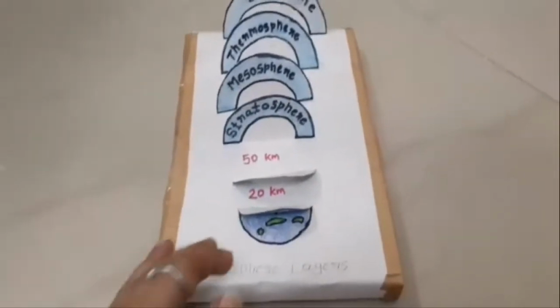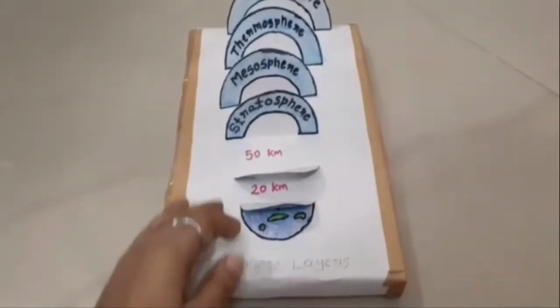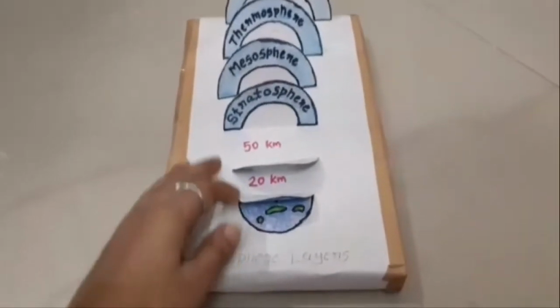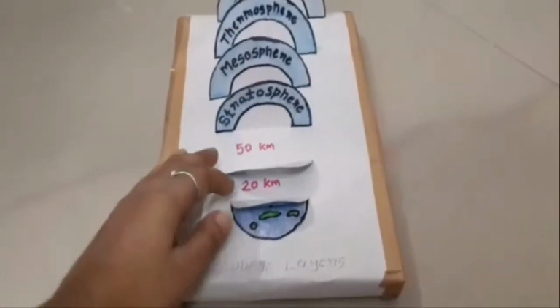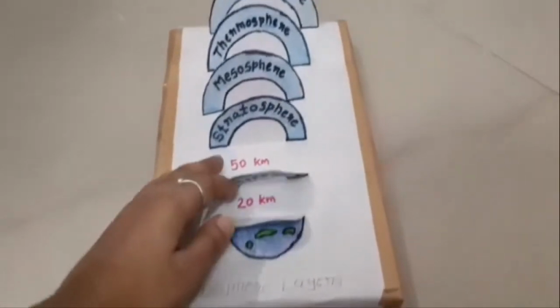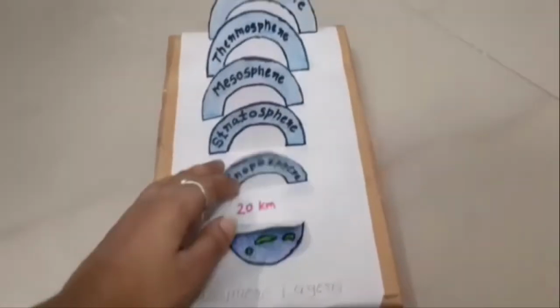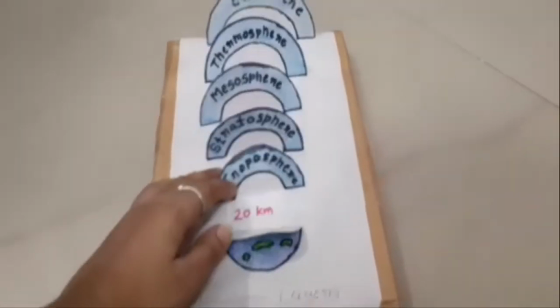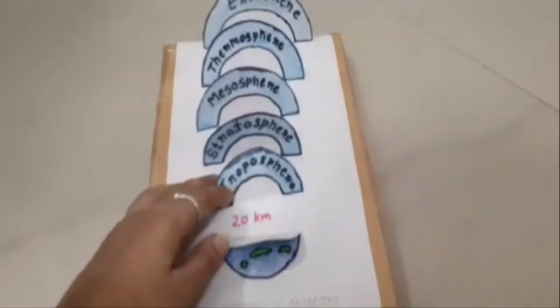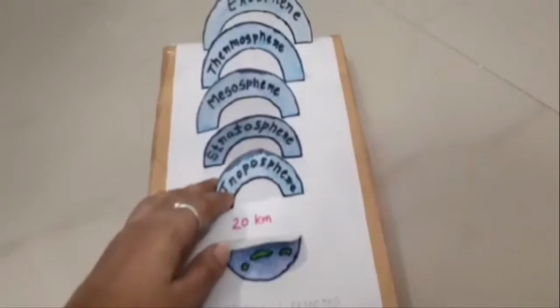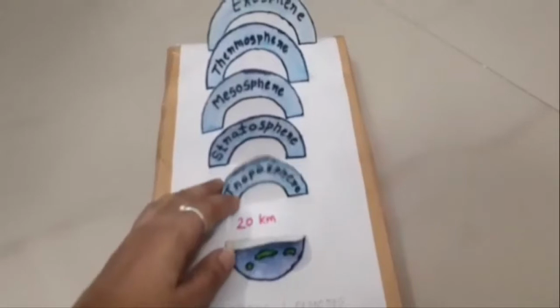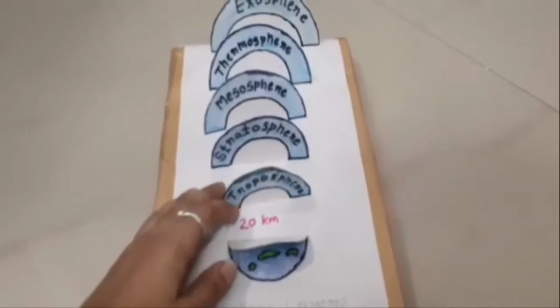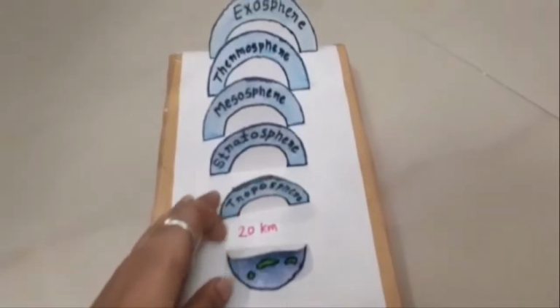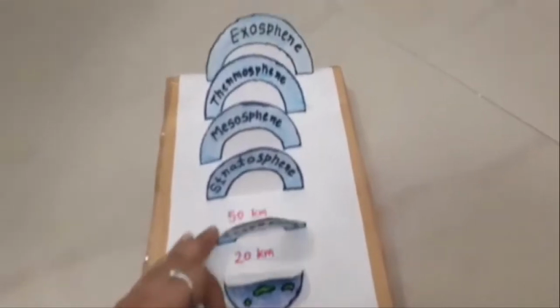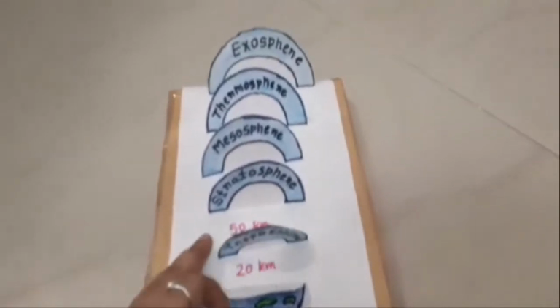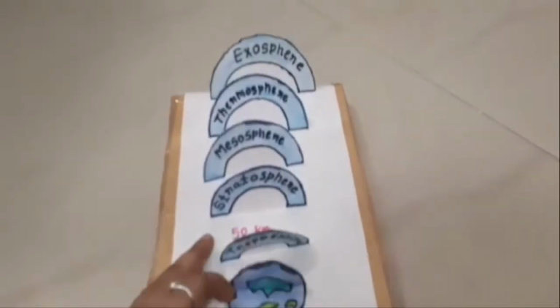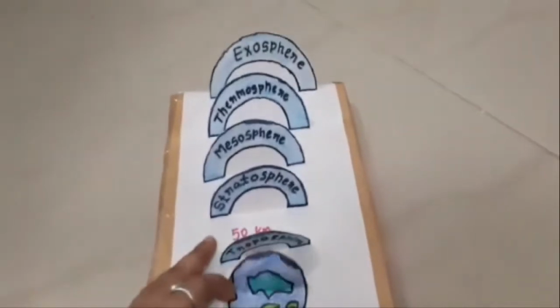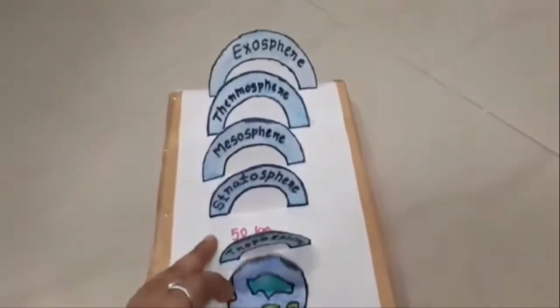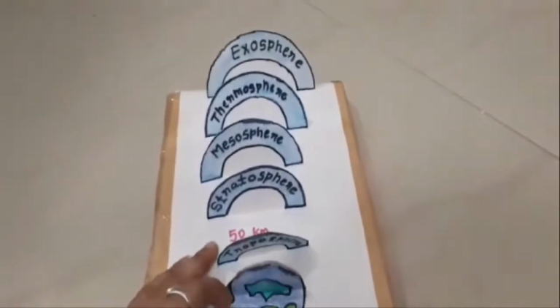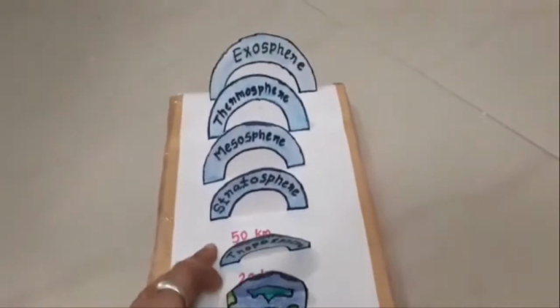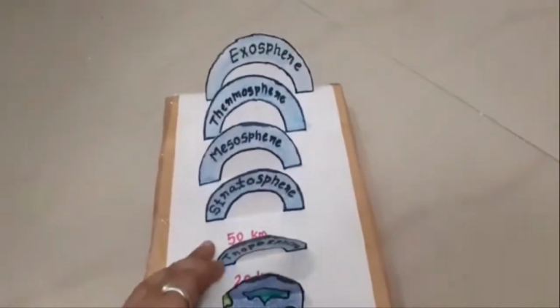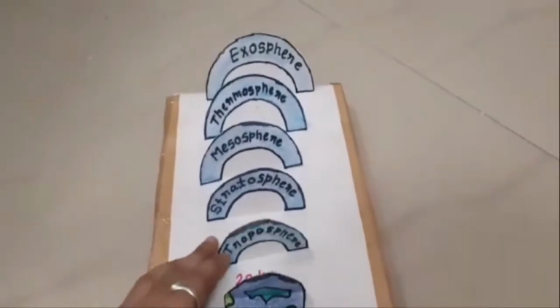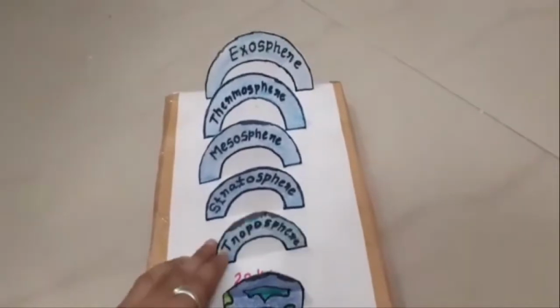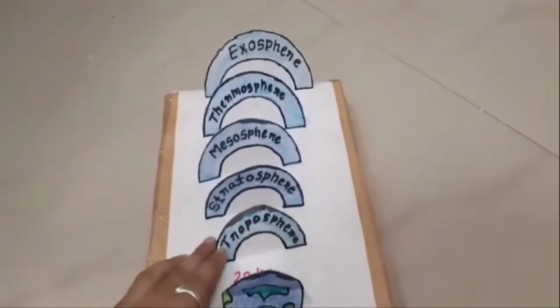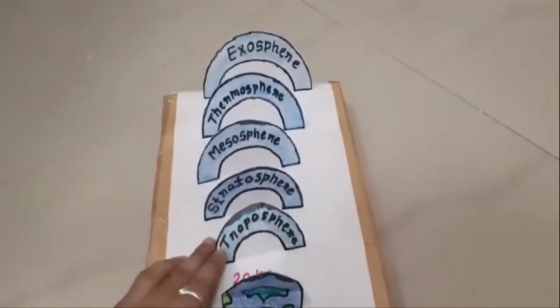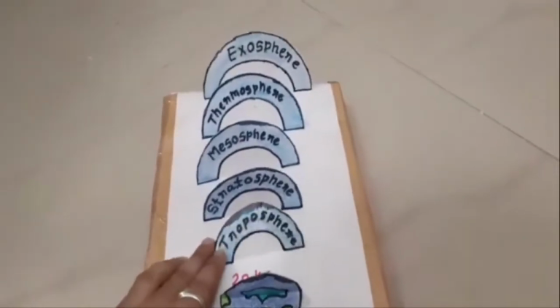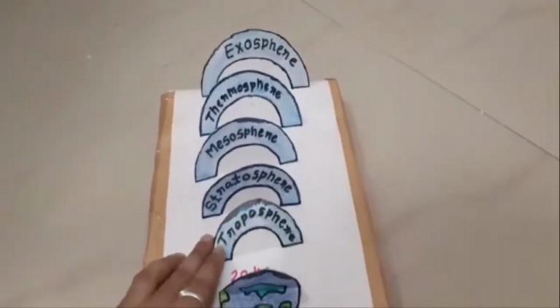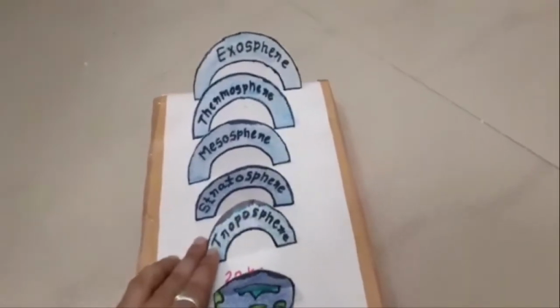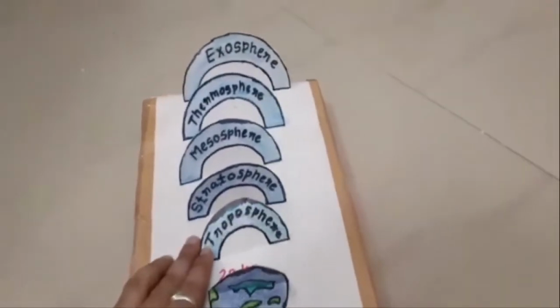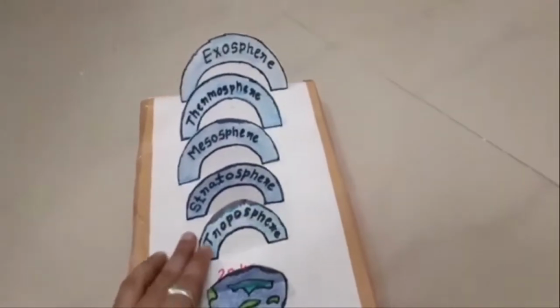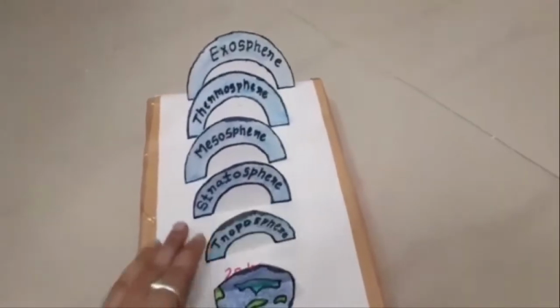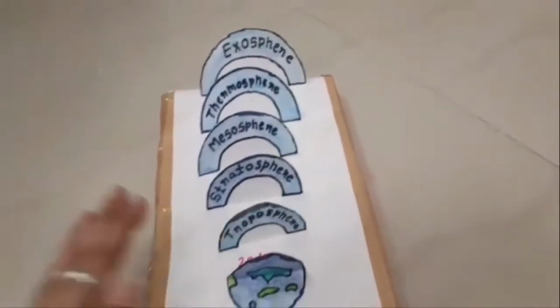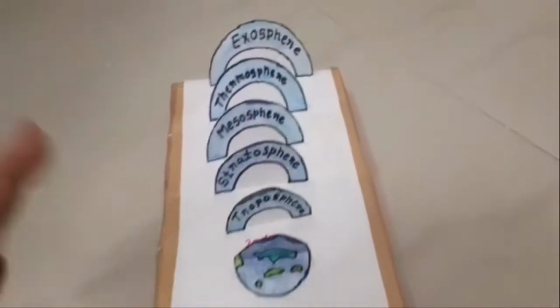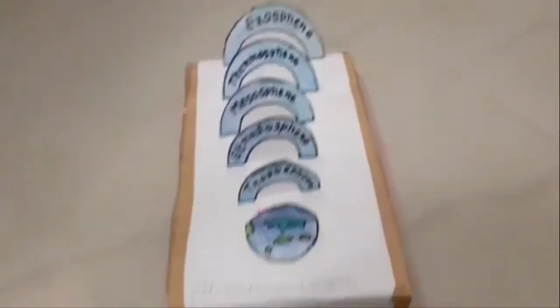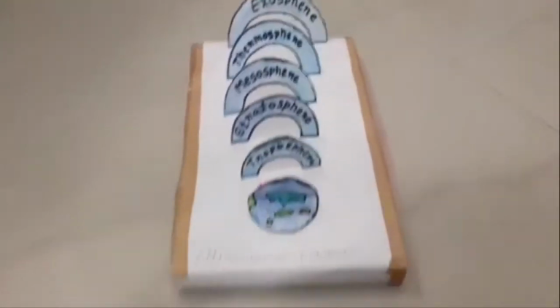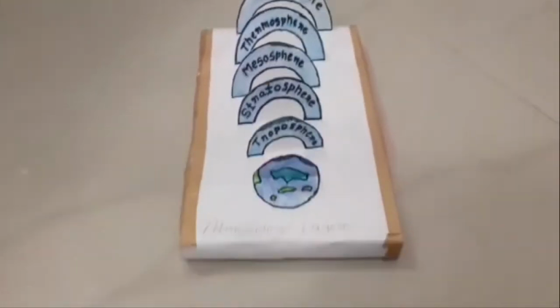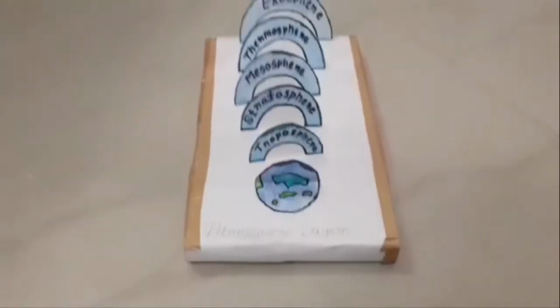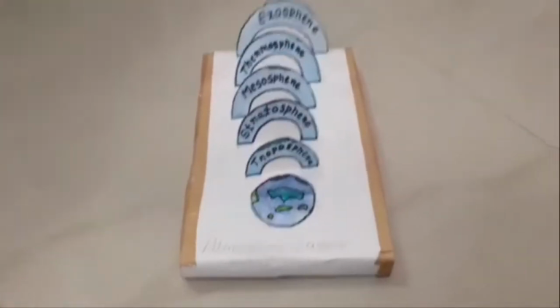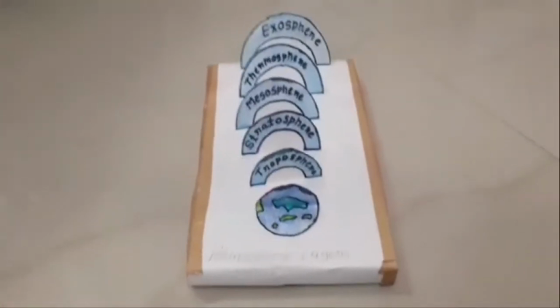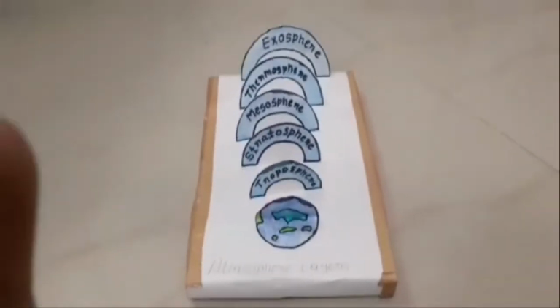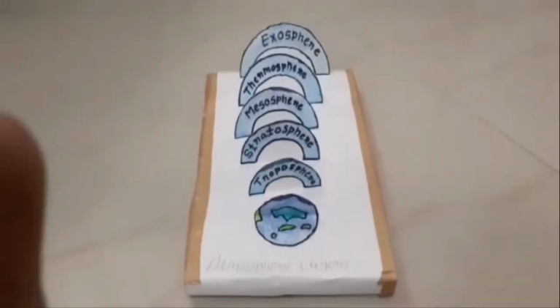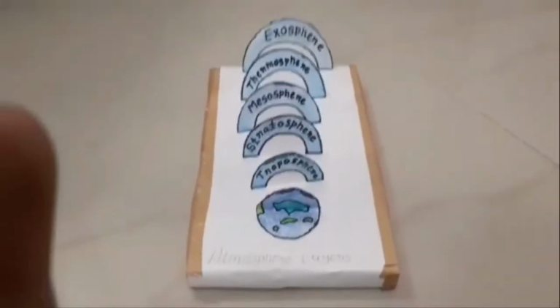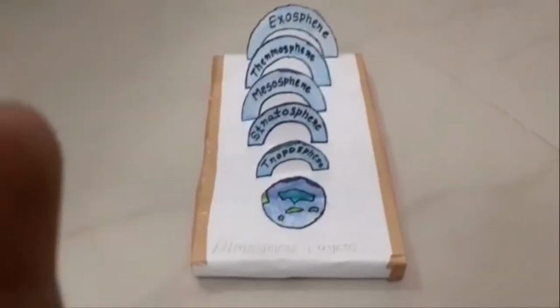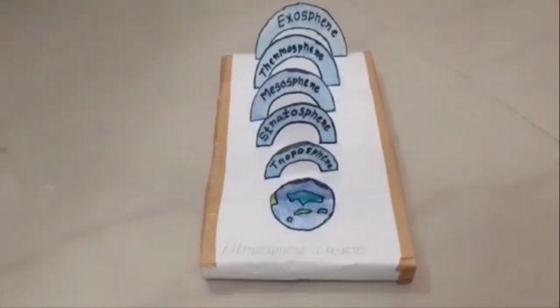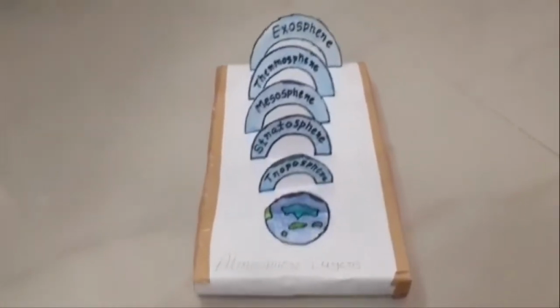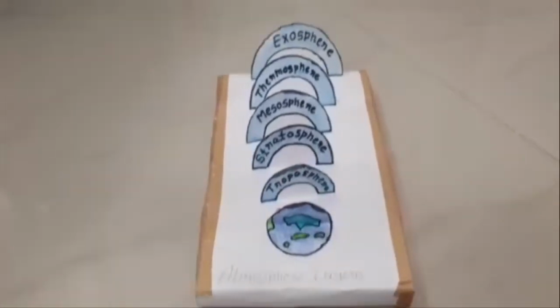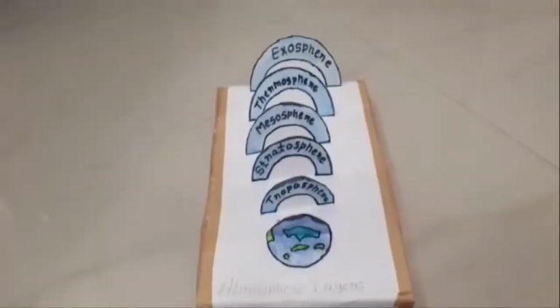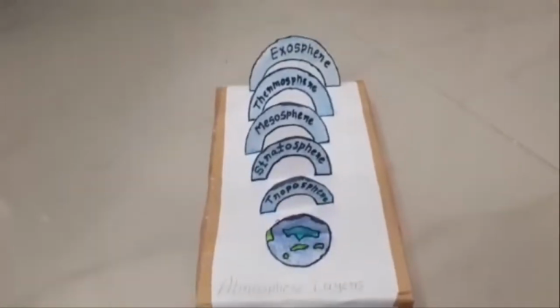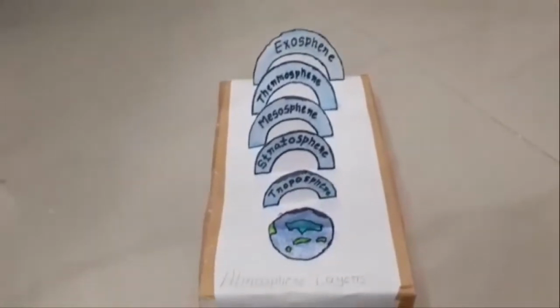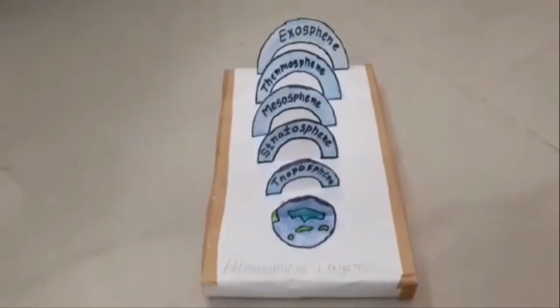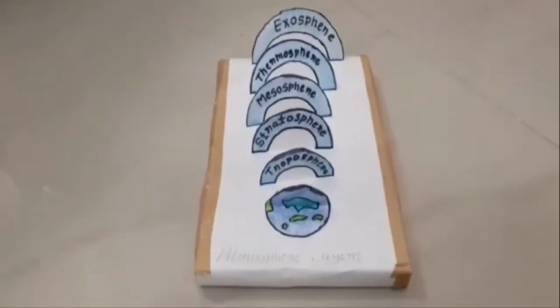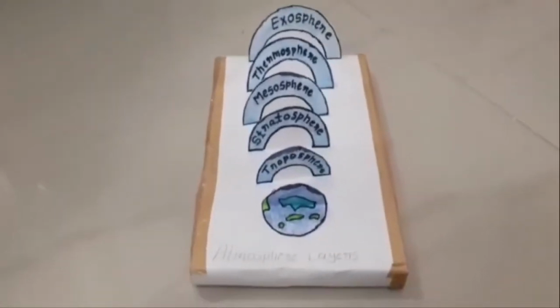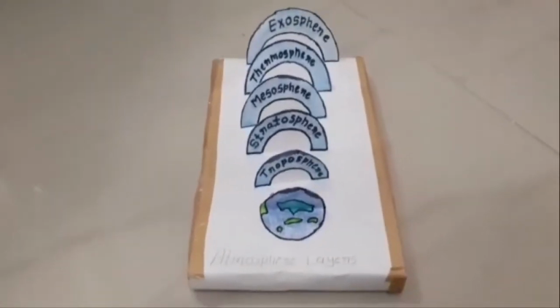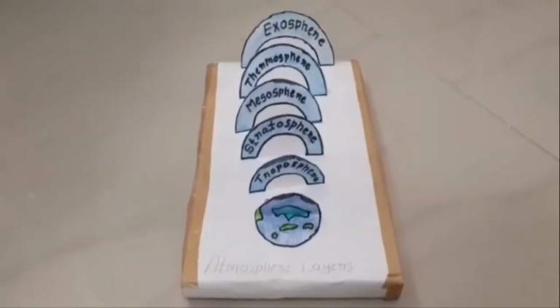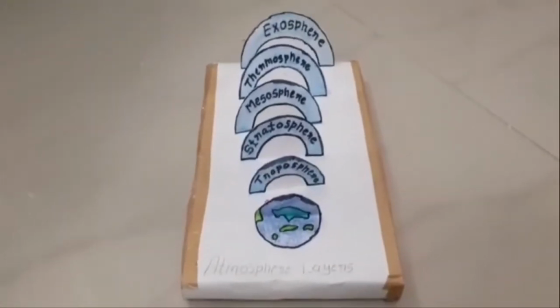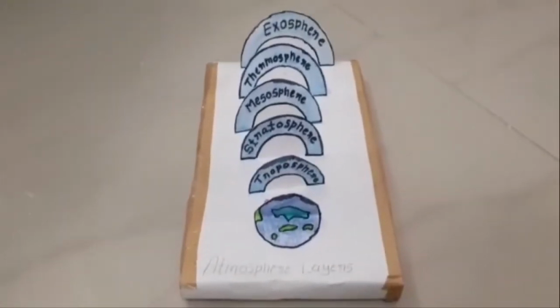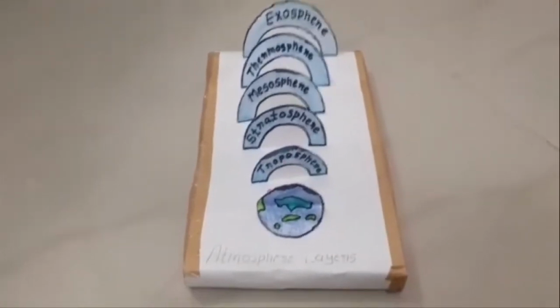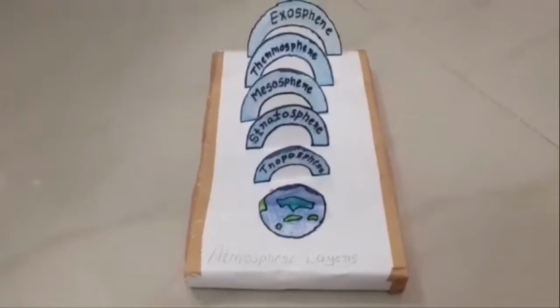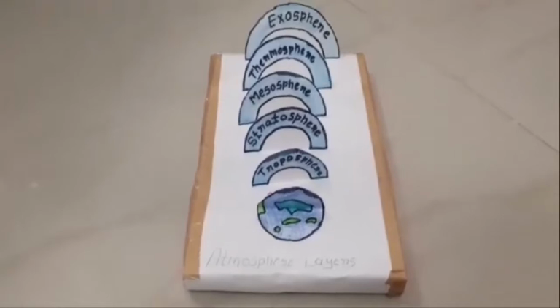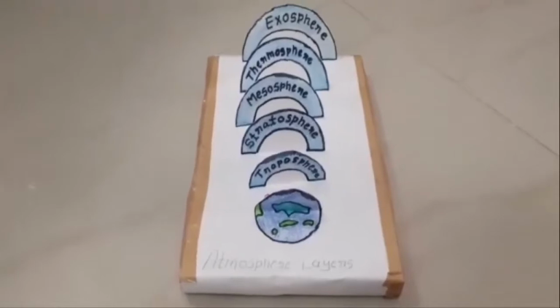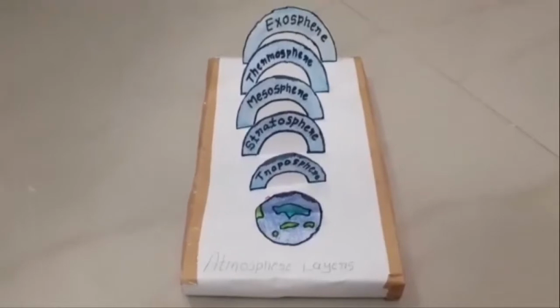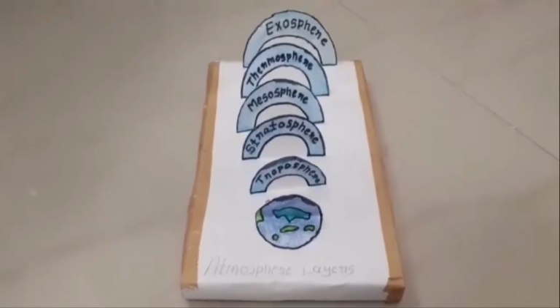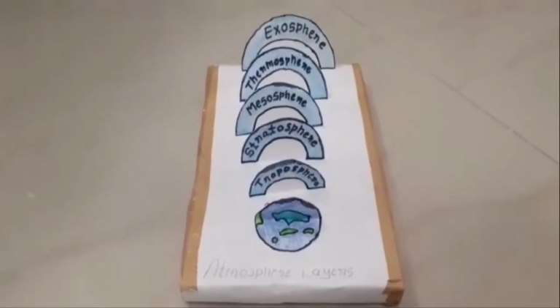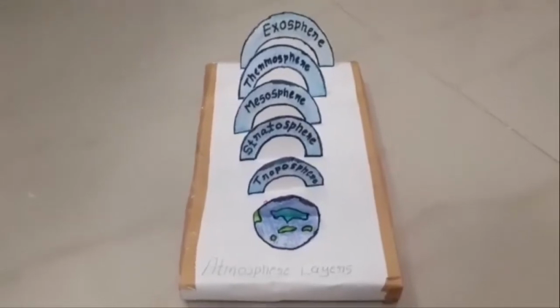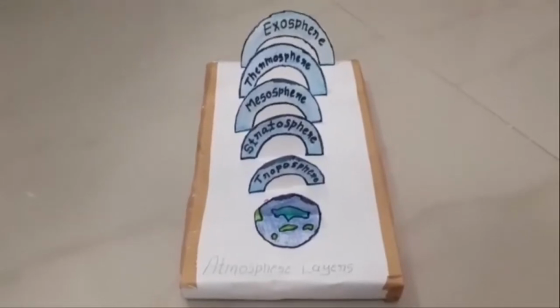This TLM is made with the purpose to make the topic more easier to understand. Thank you.